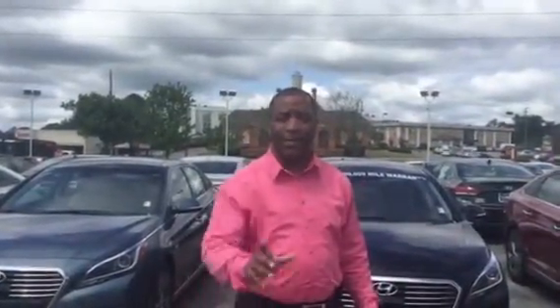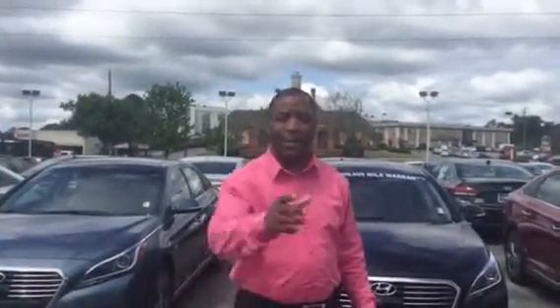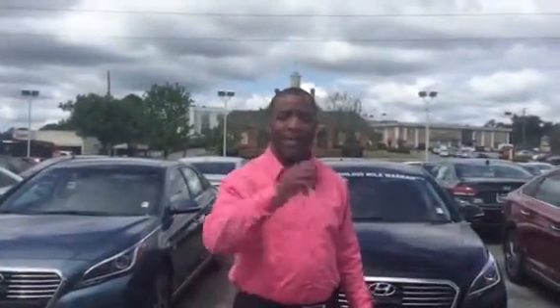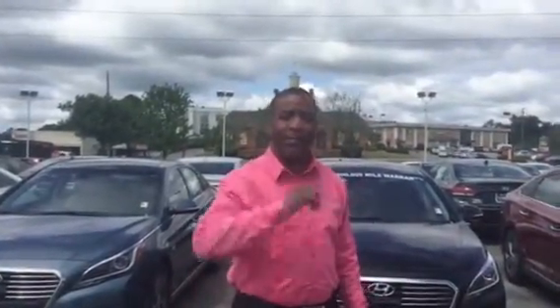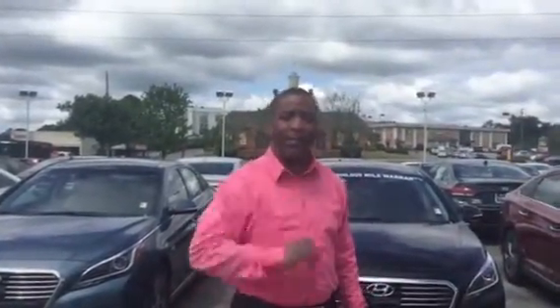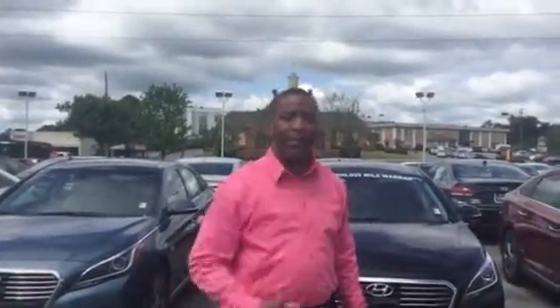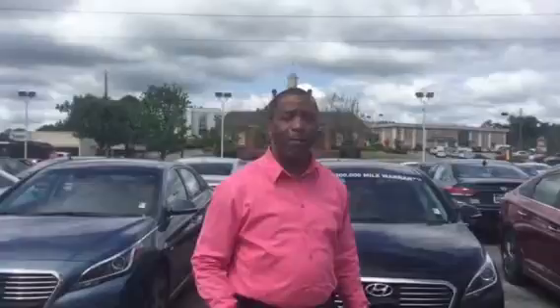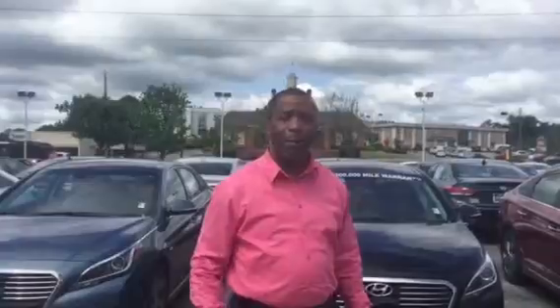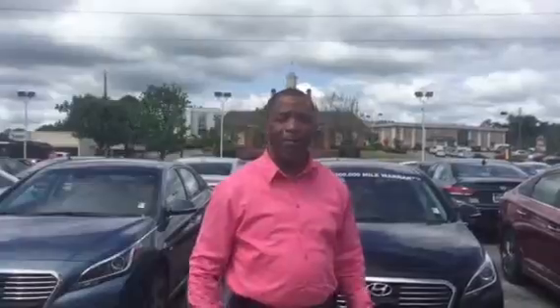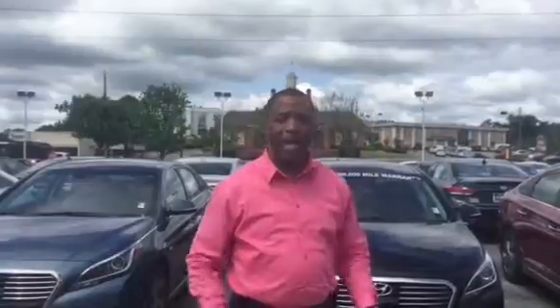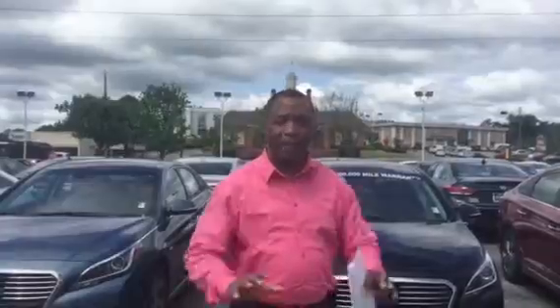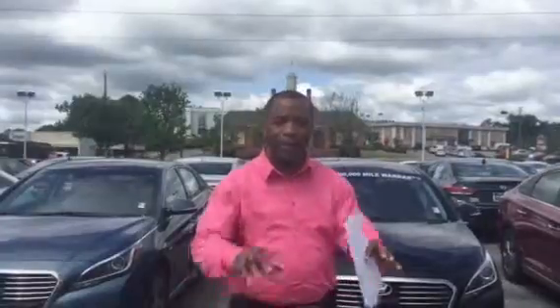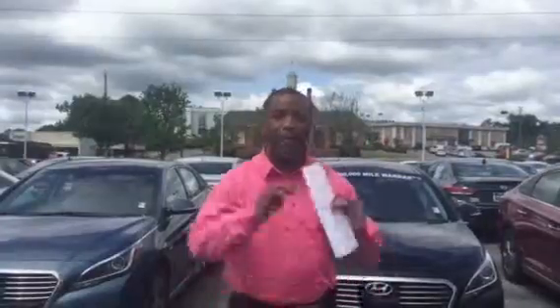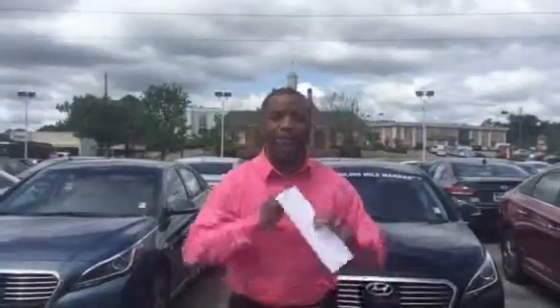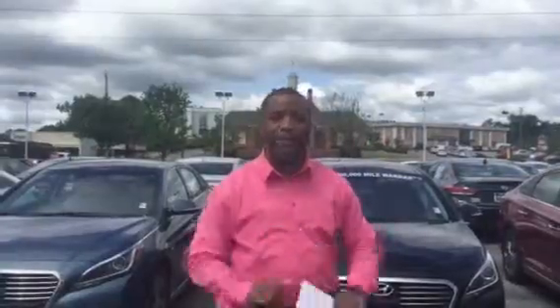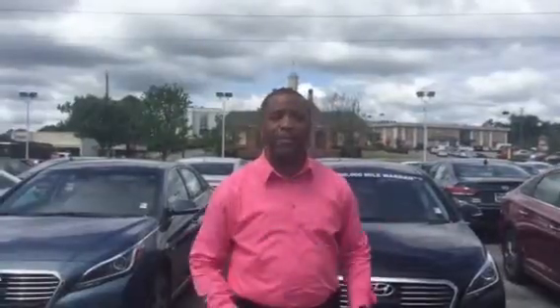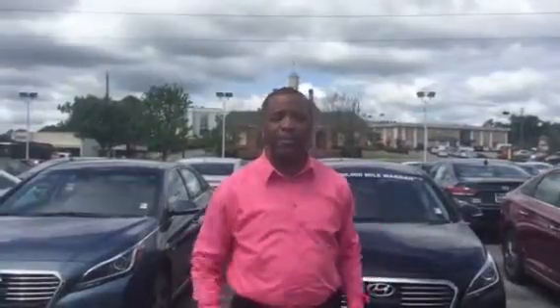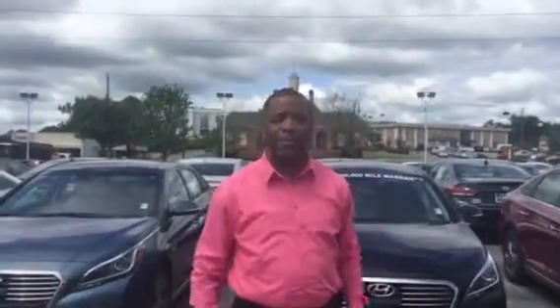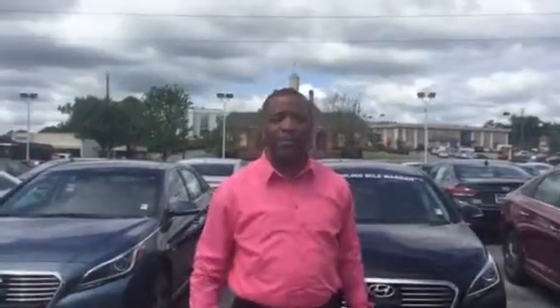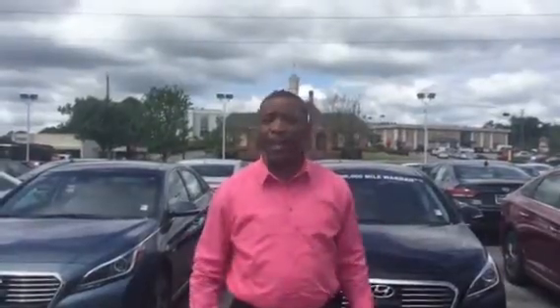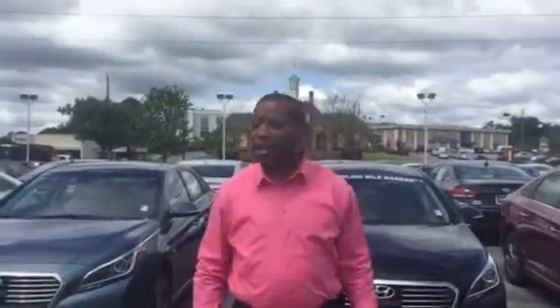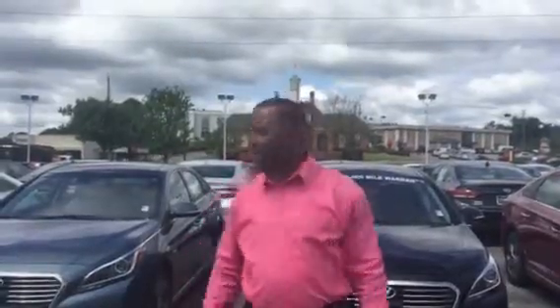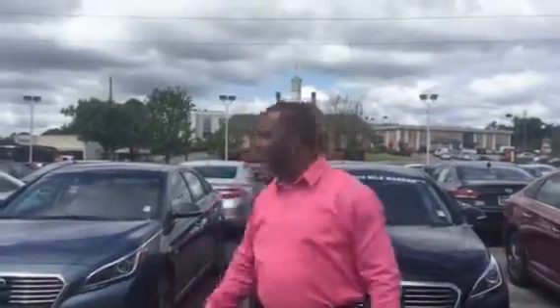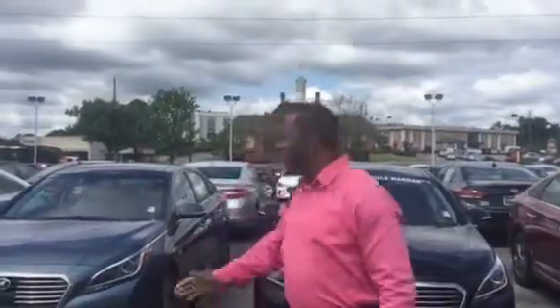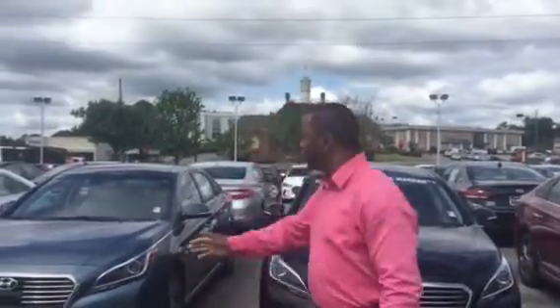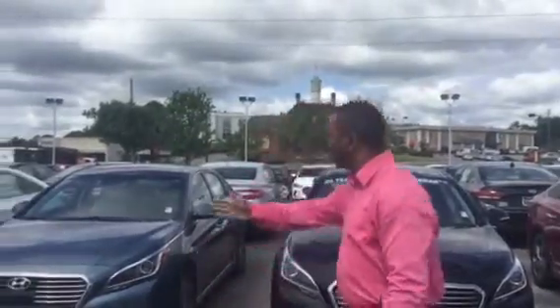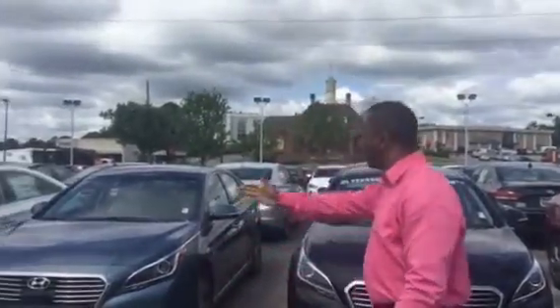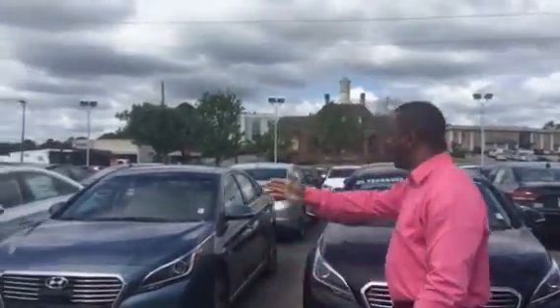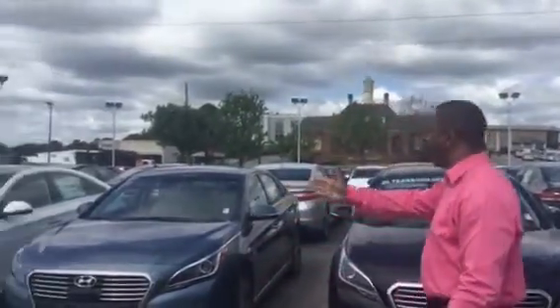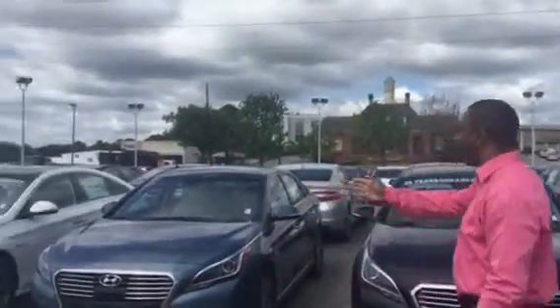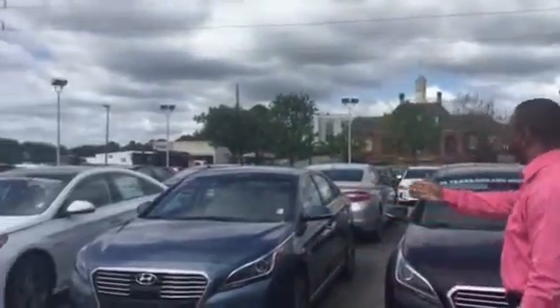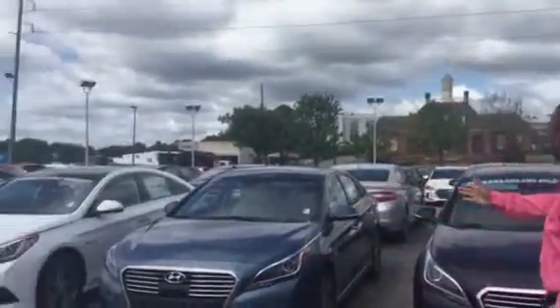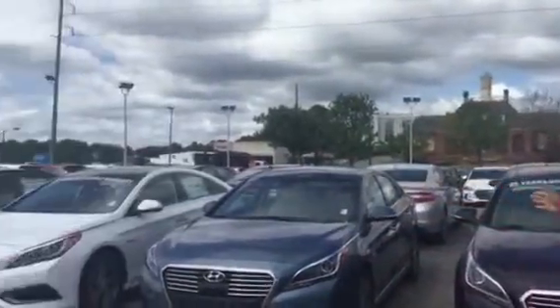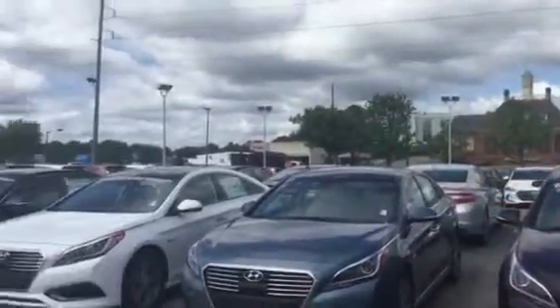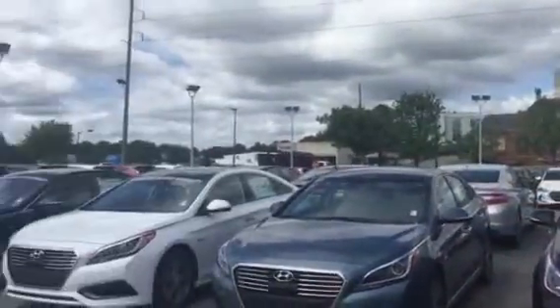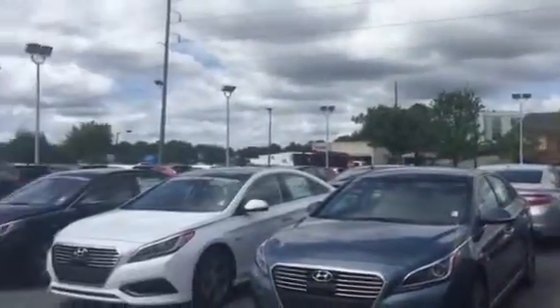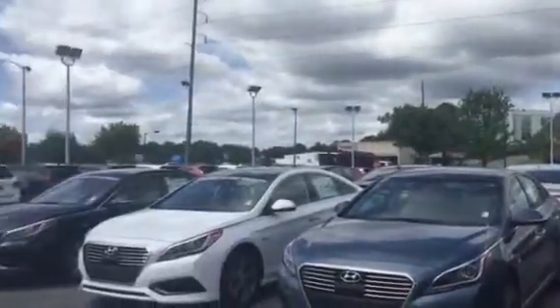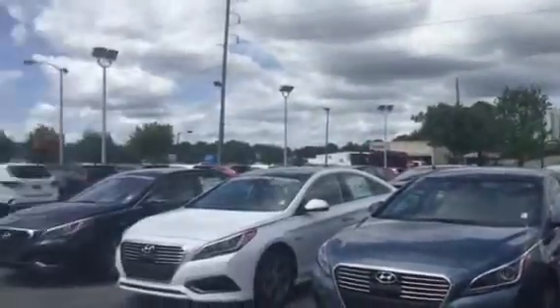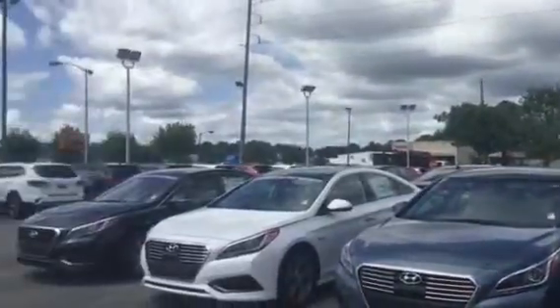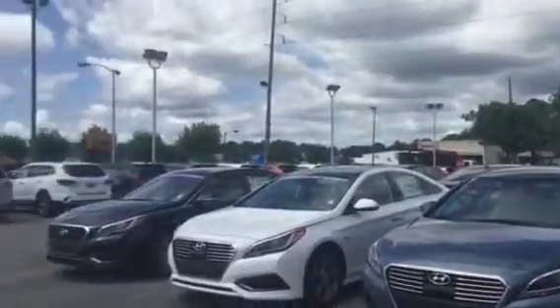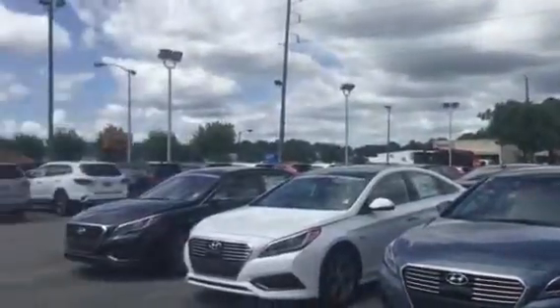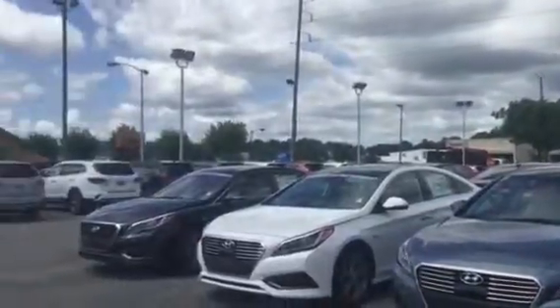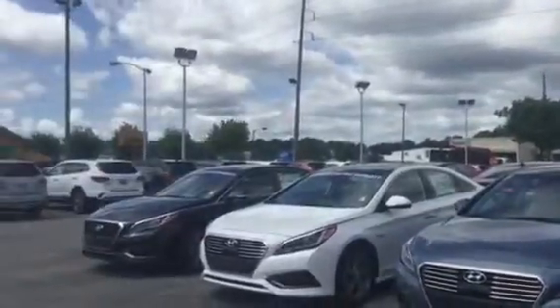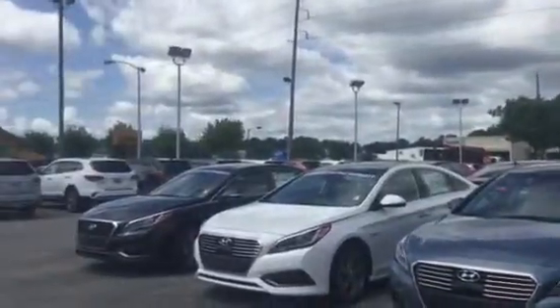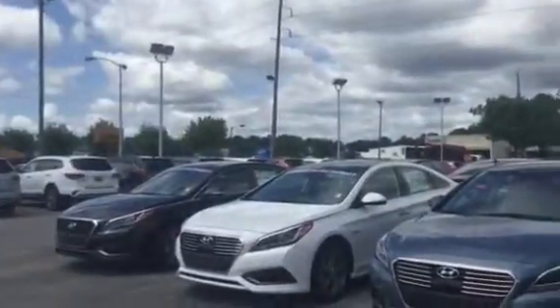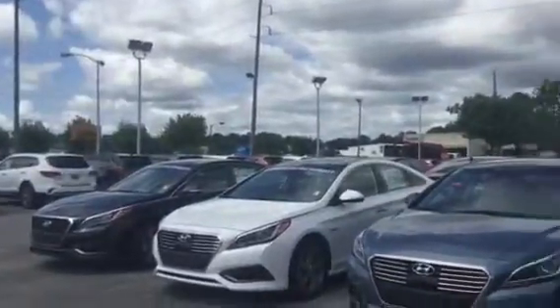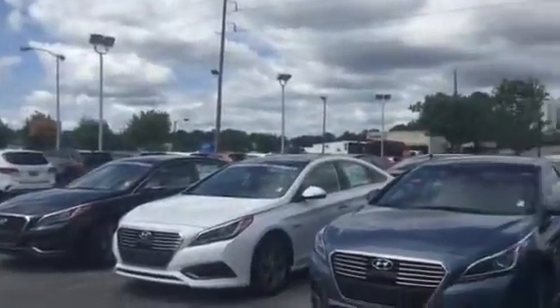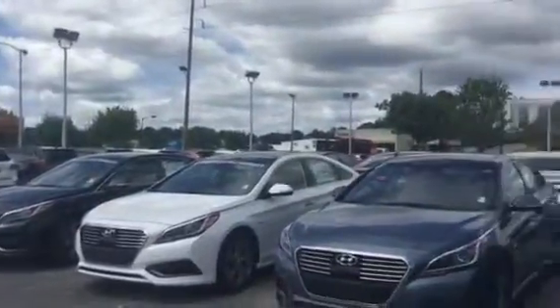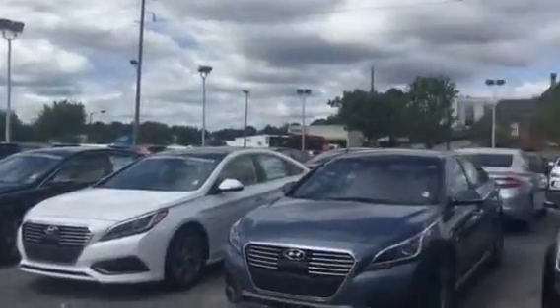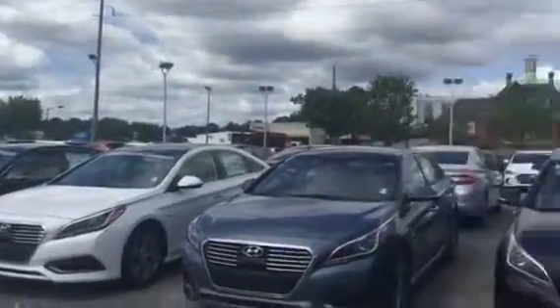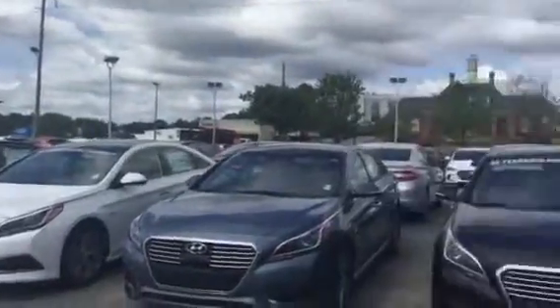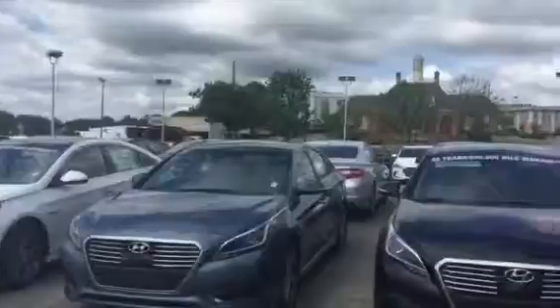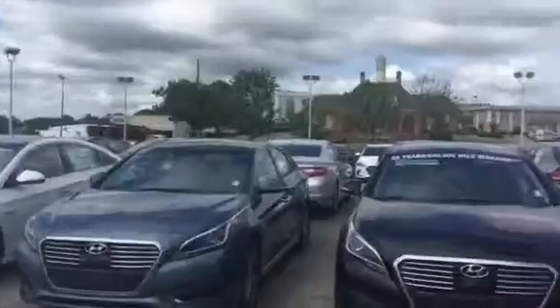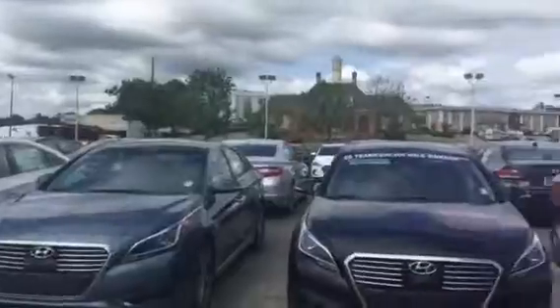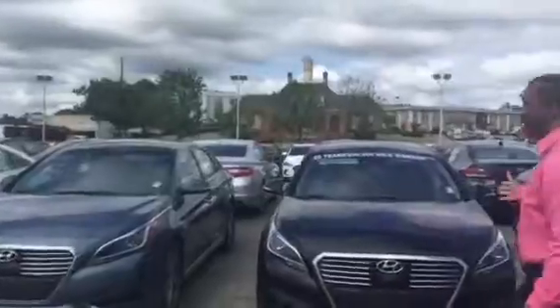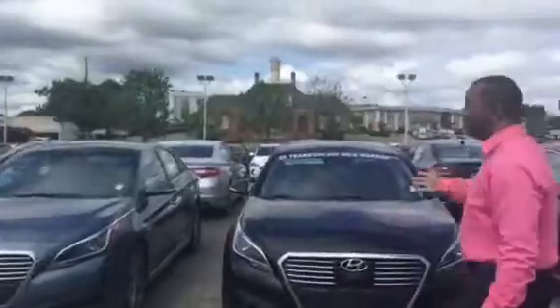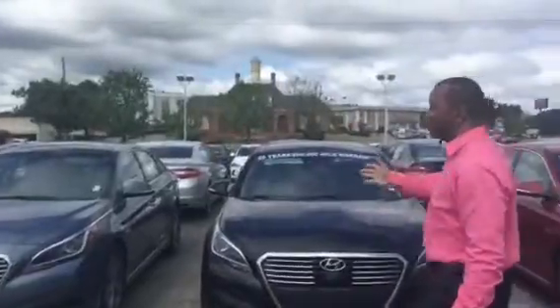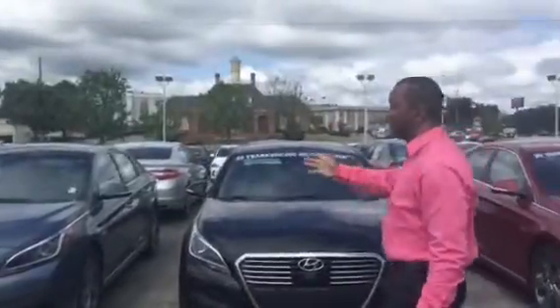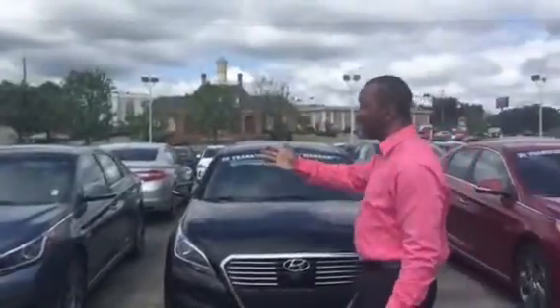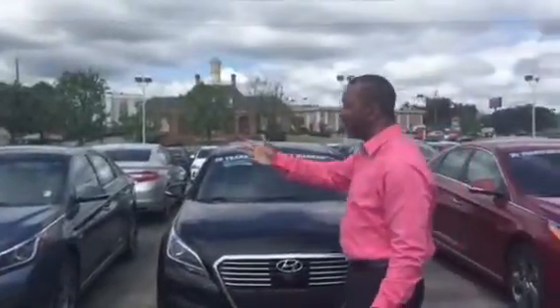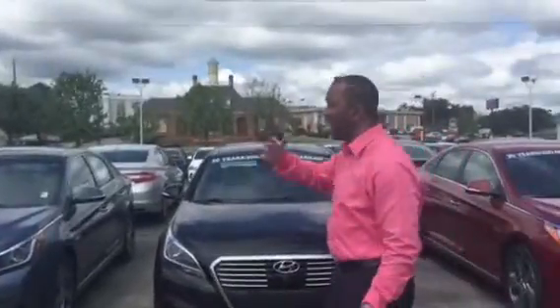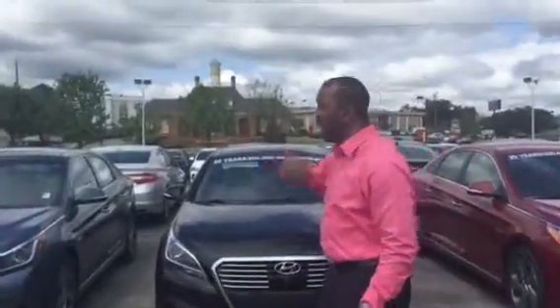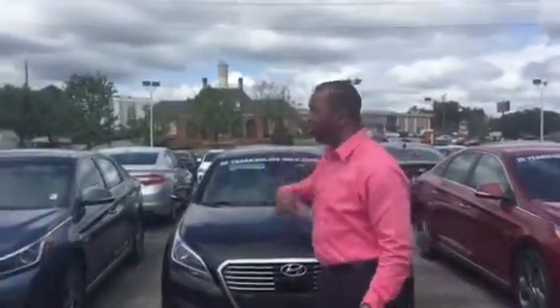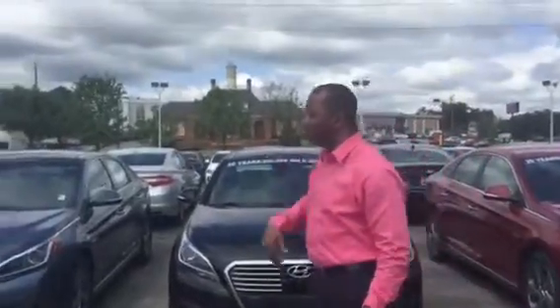Thank you very much. I do have some in stock. As you can see behind me here, I have a great line of them right here. Different colors and different options.